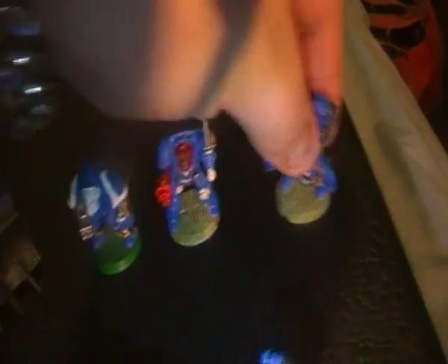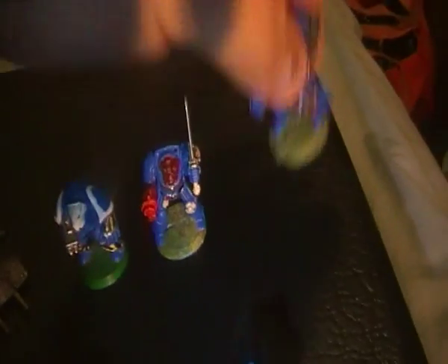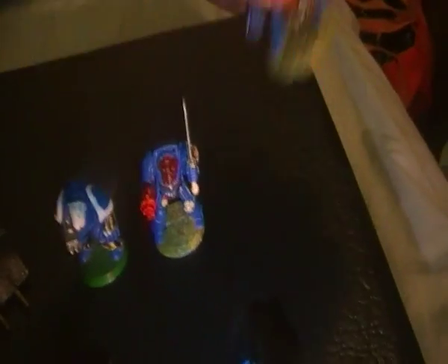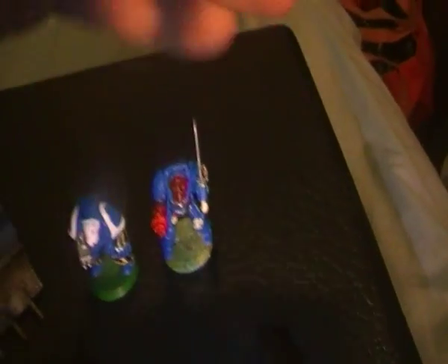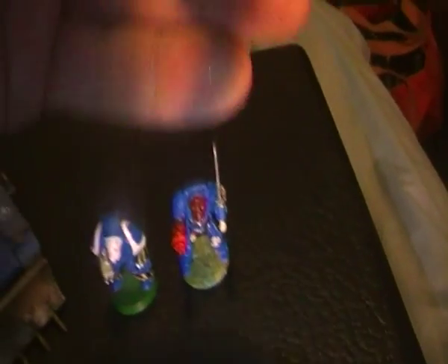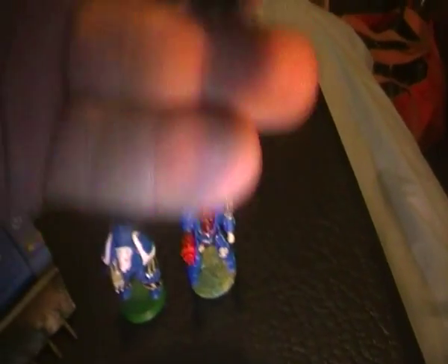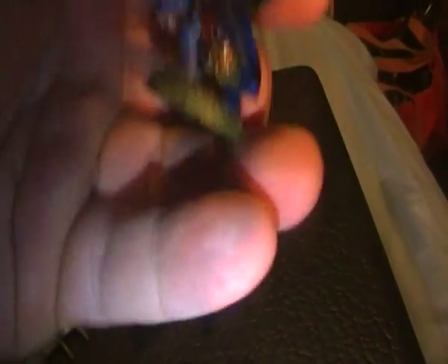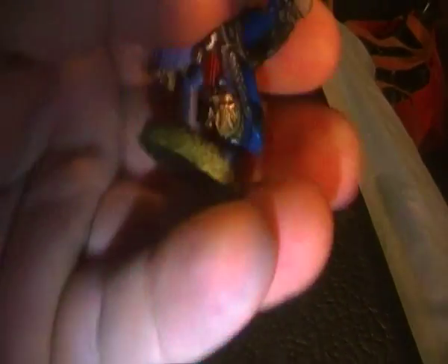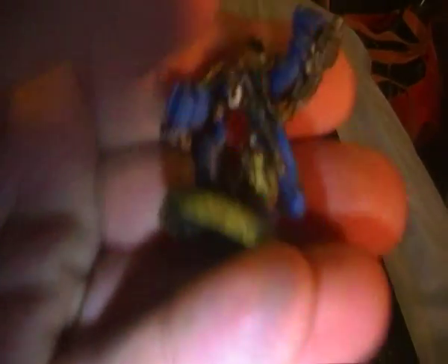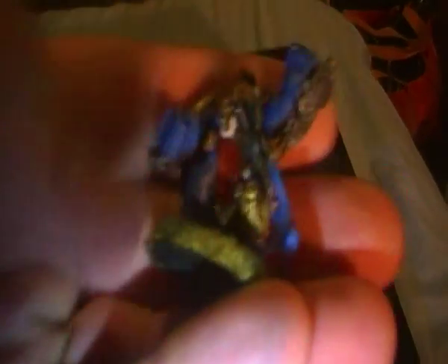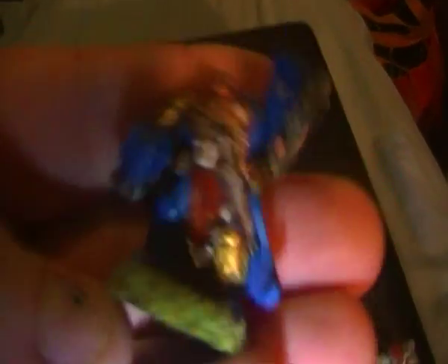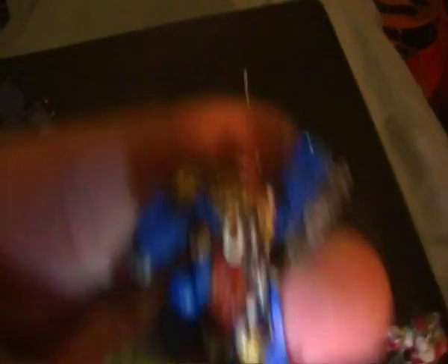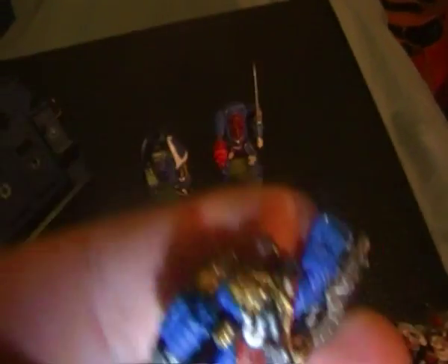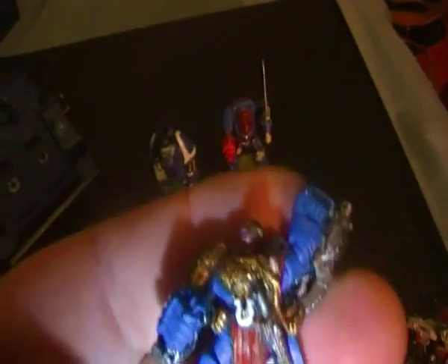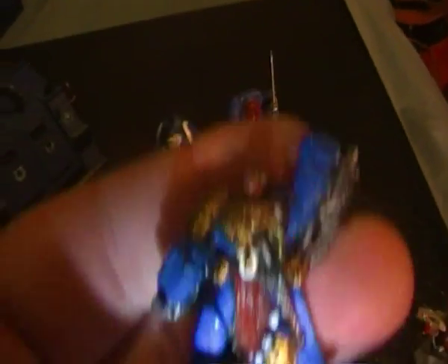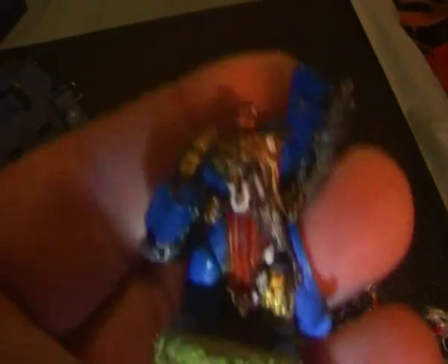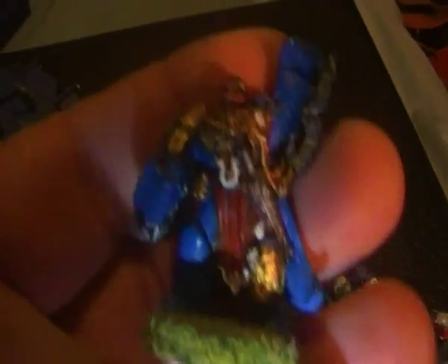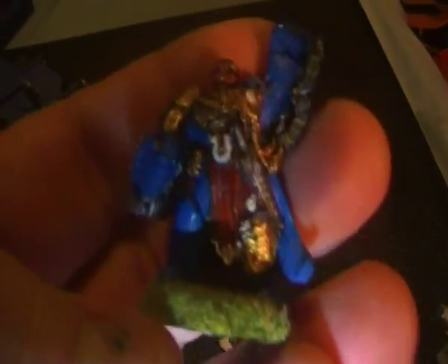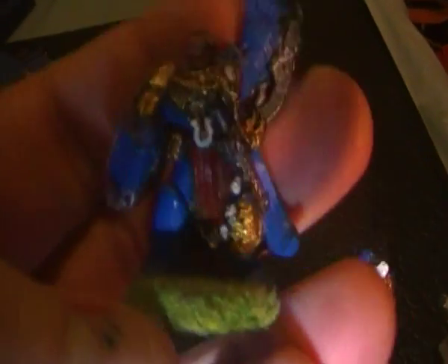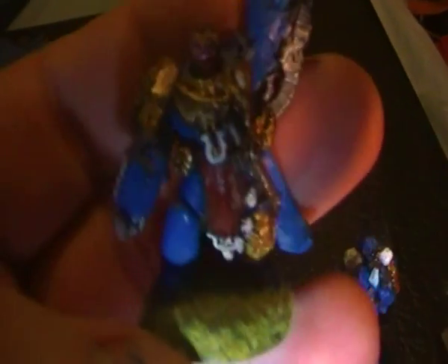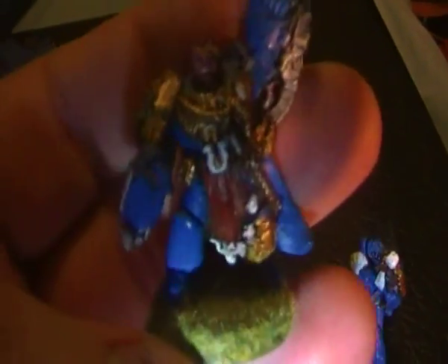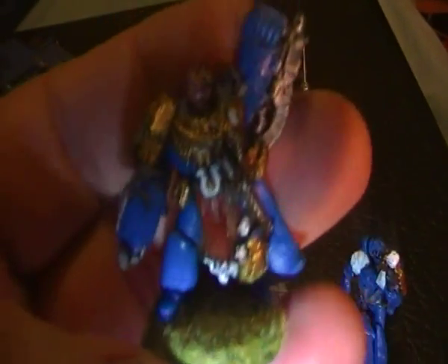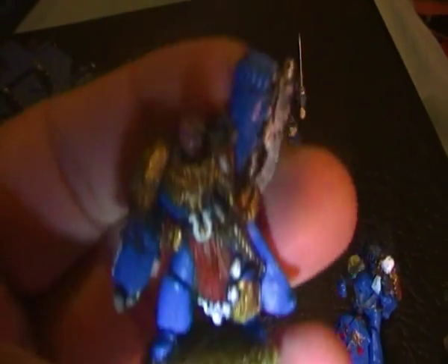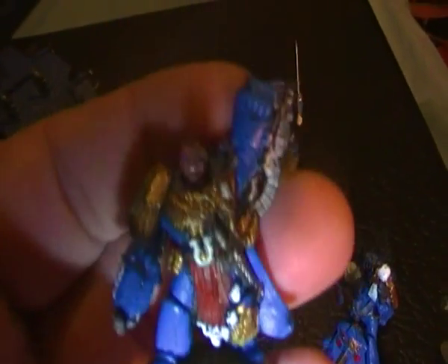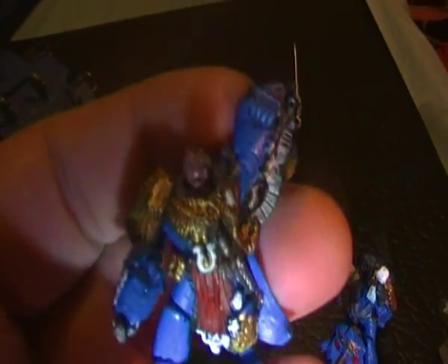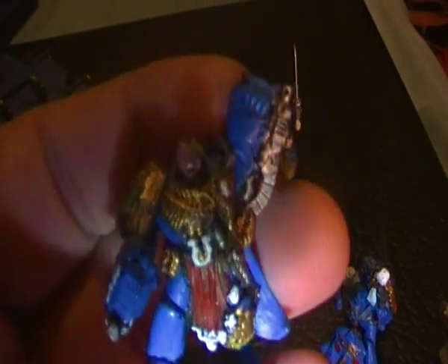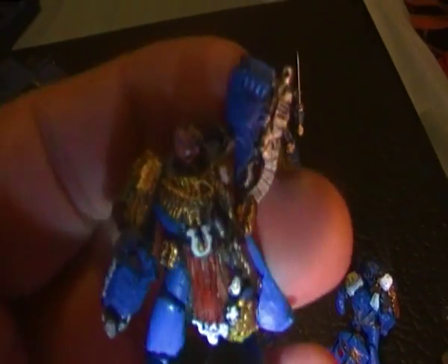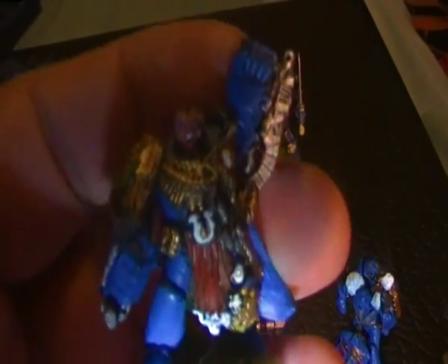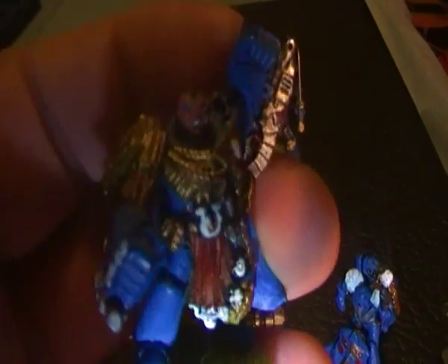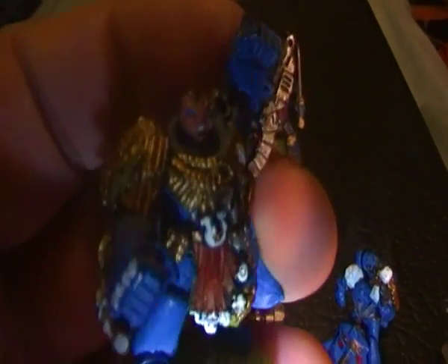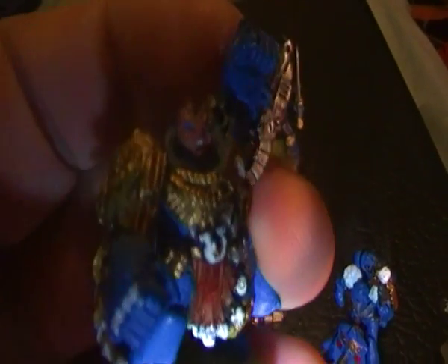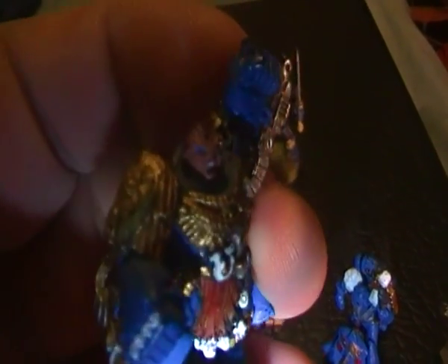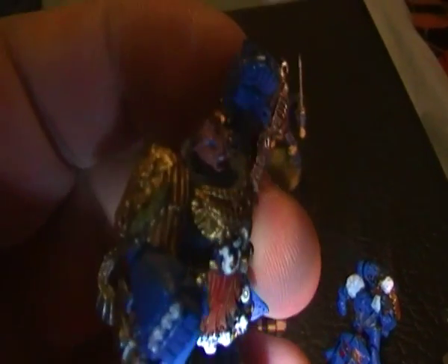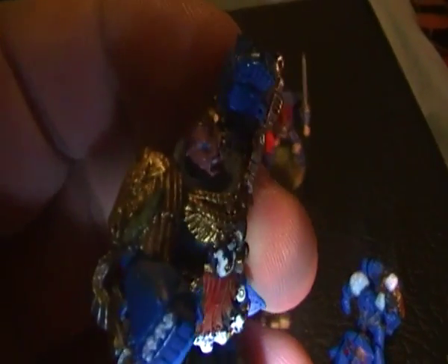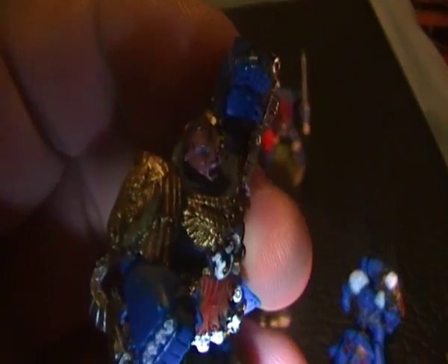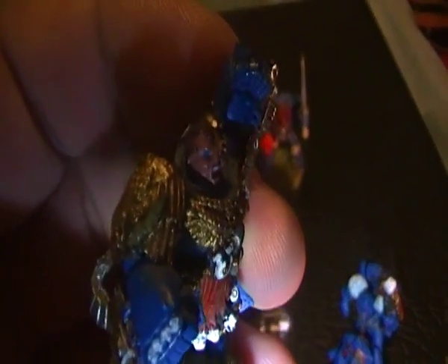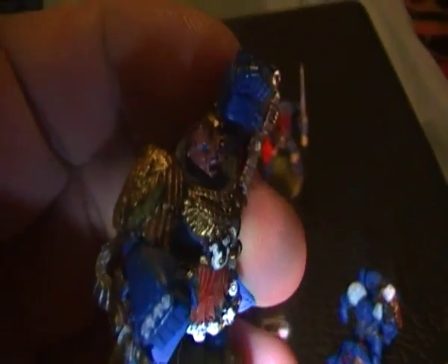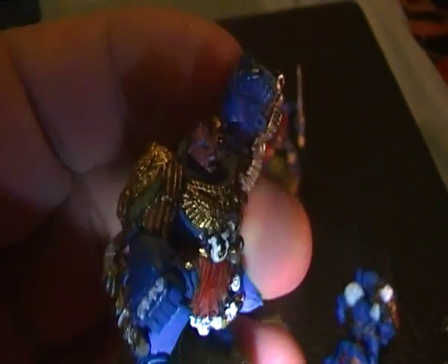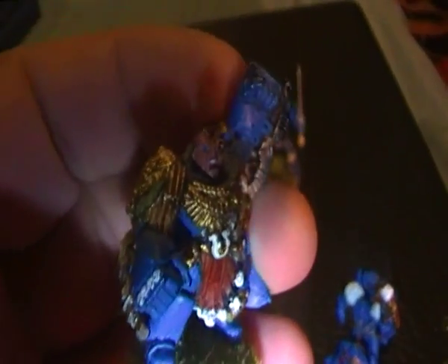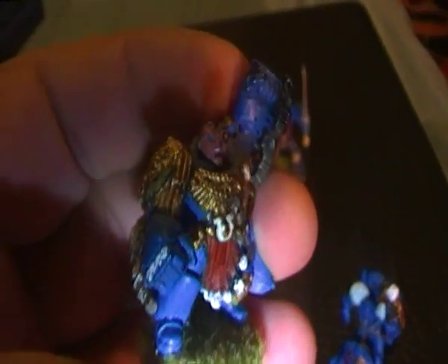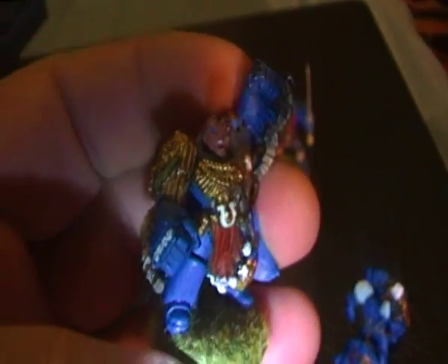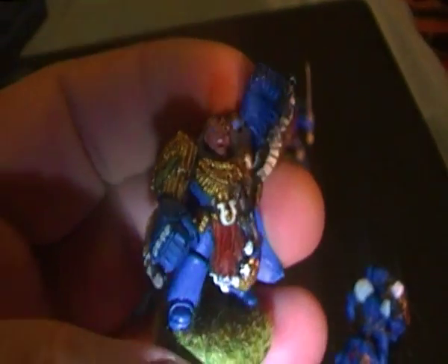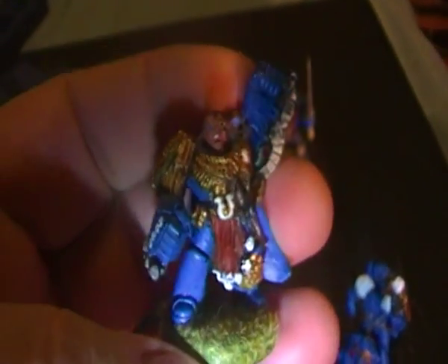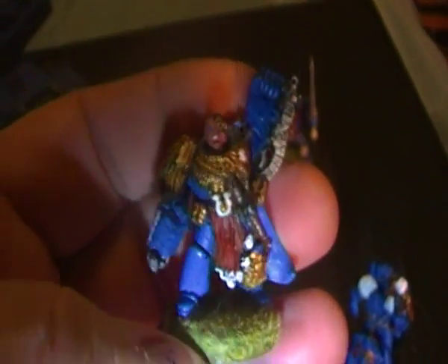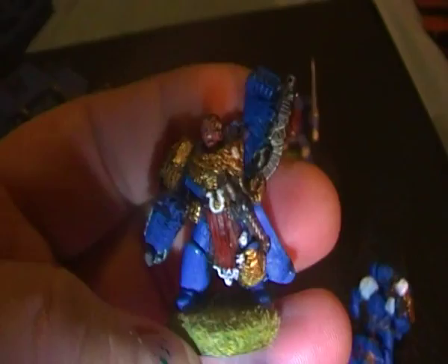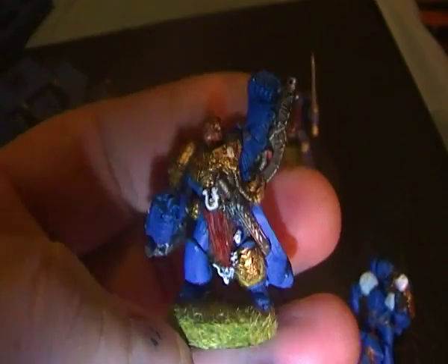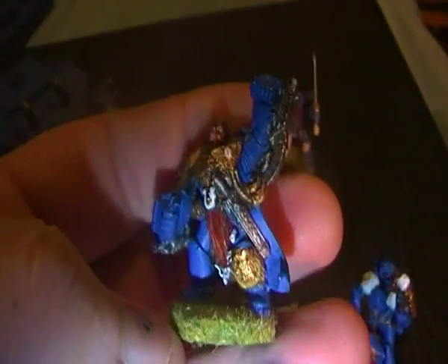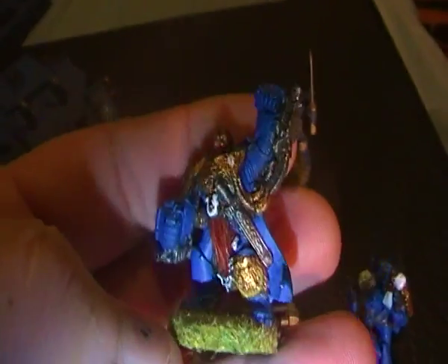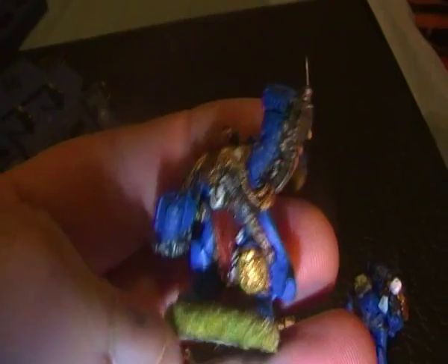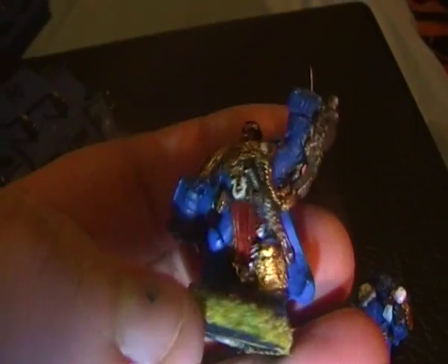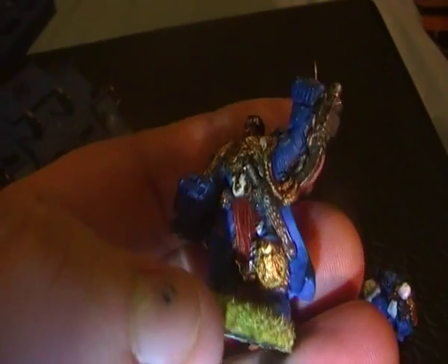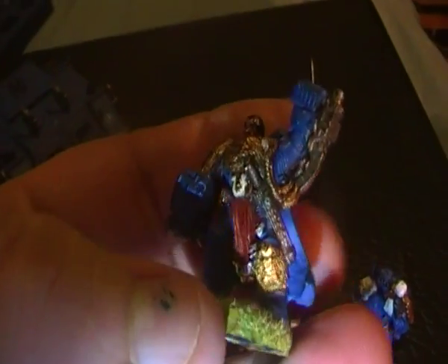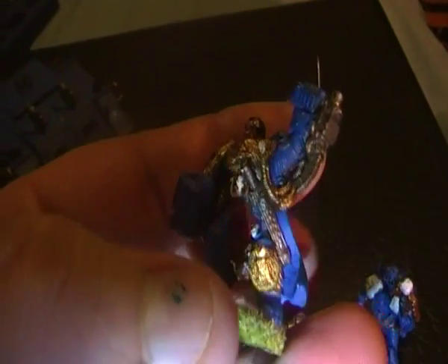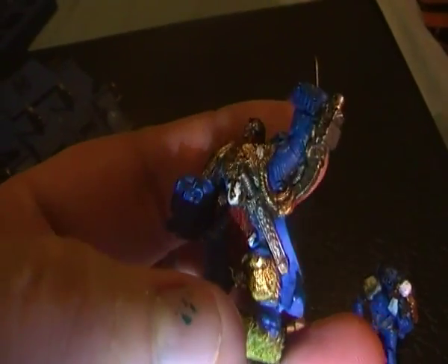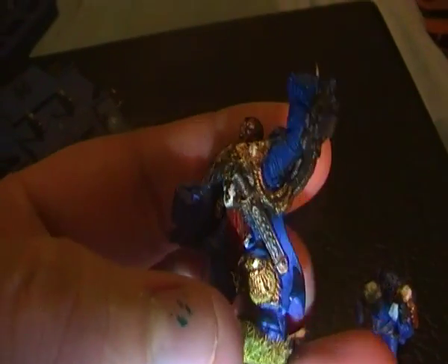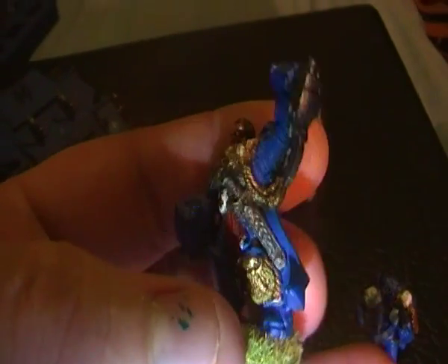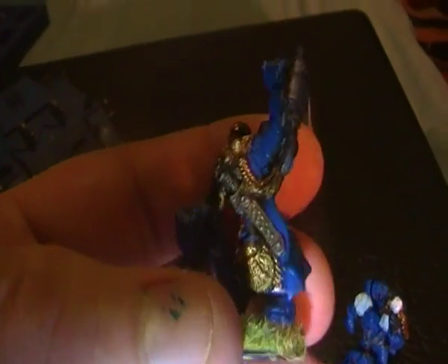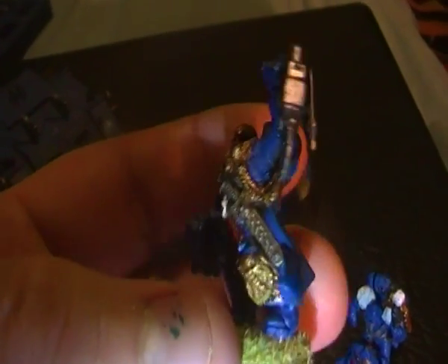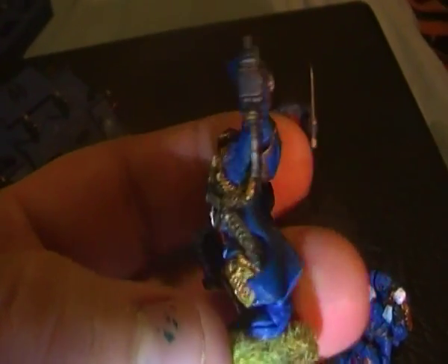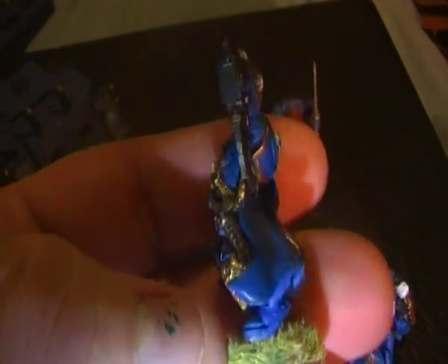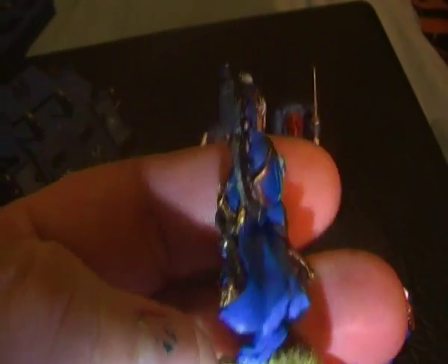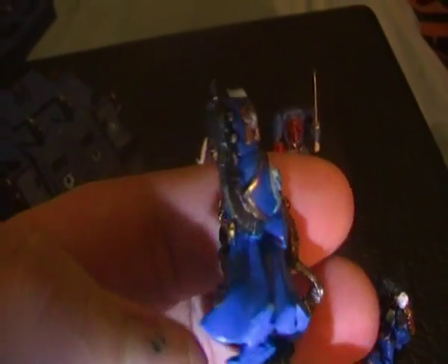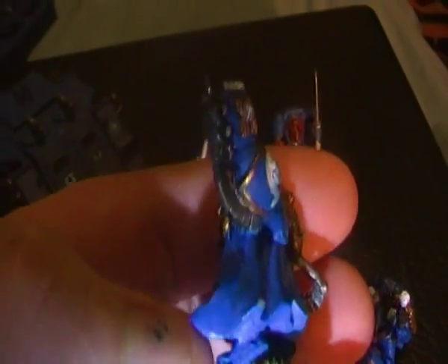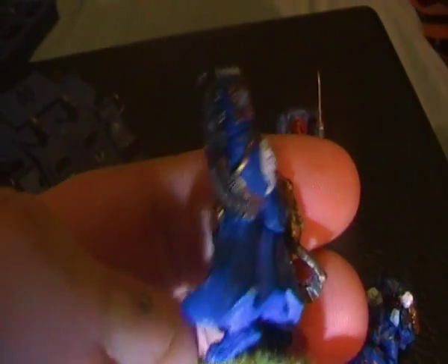So this is the old Marneus Calgar. I actually got this from a friend, as you have seen in a past video.